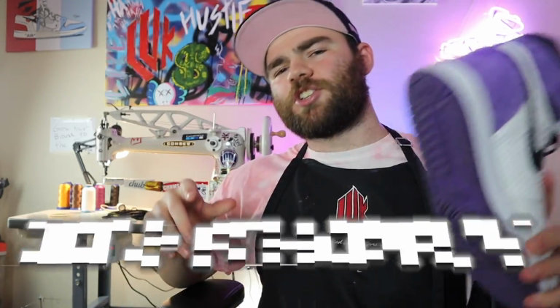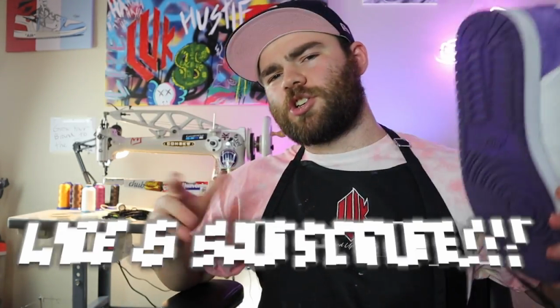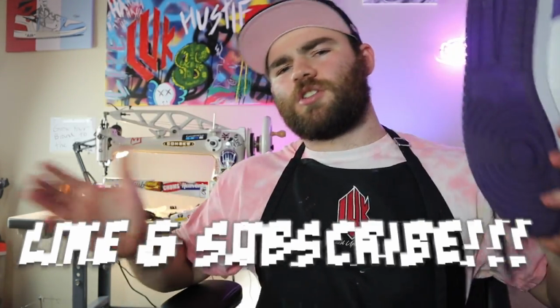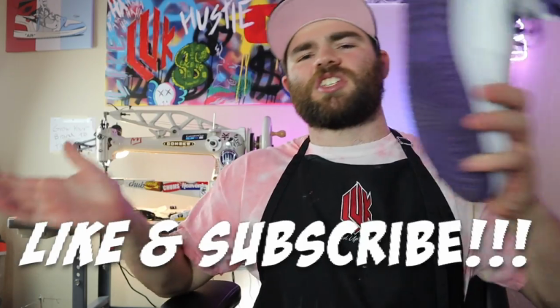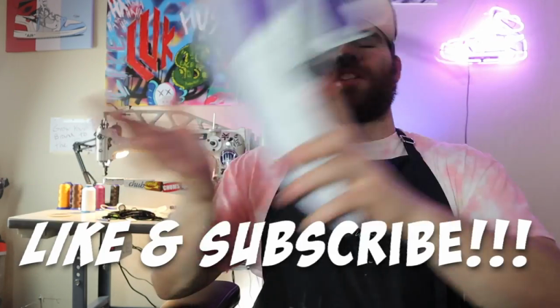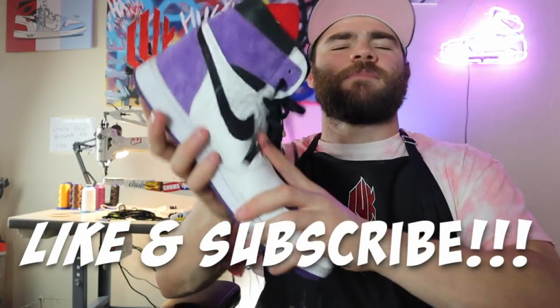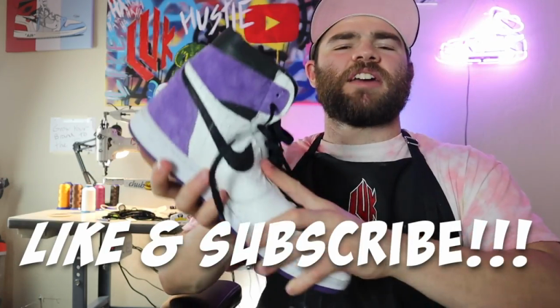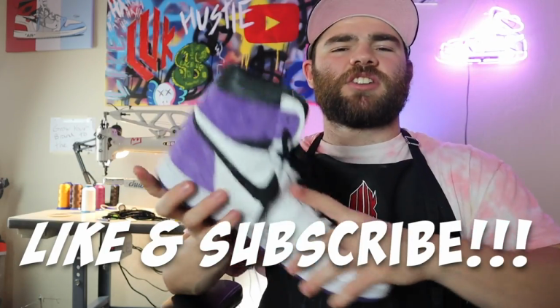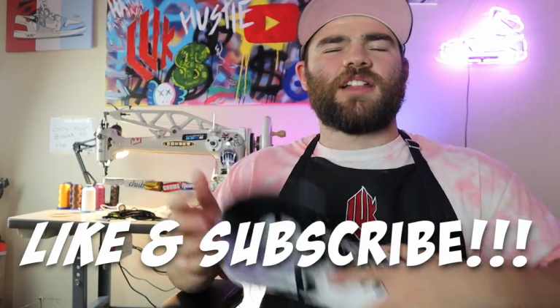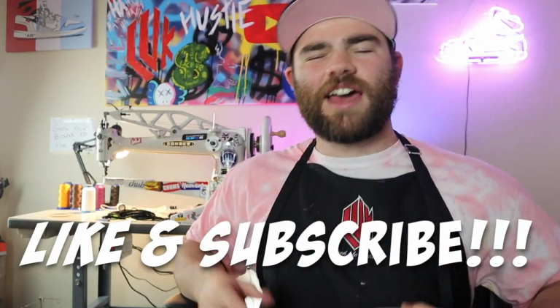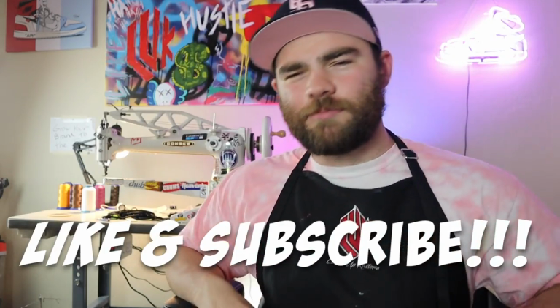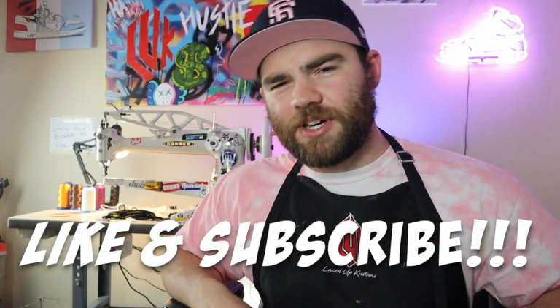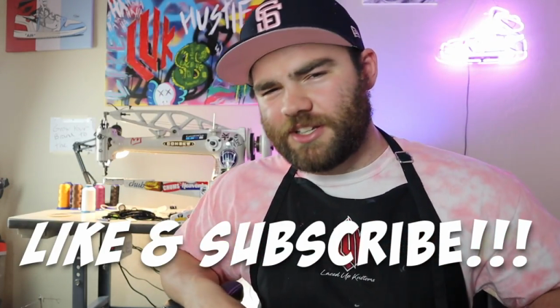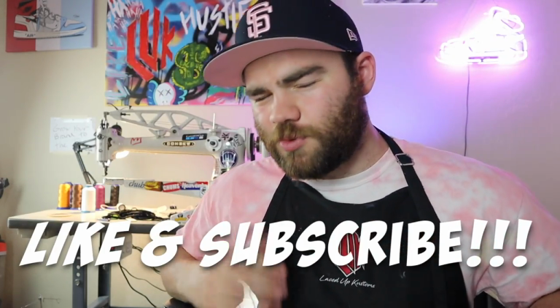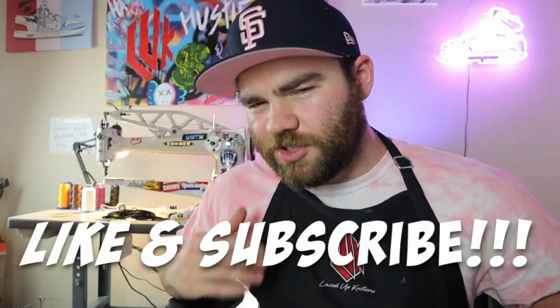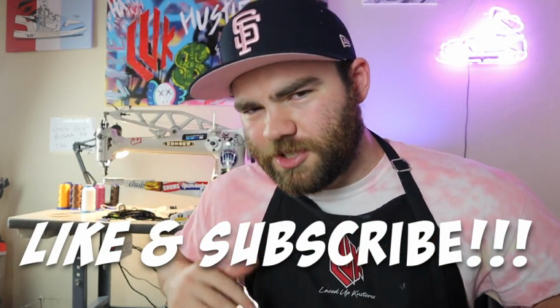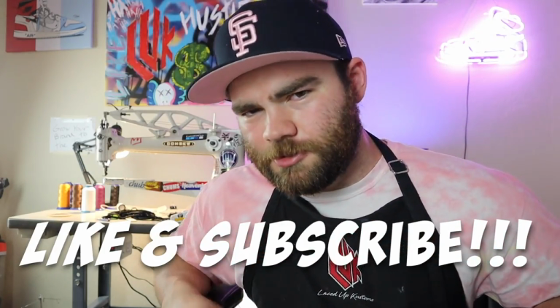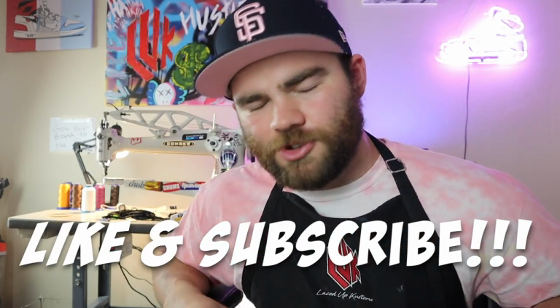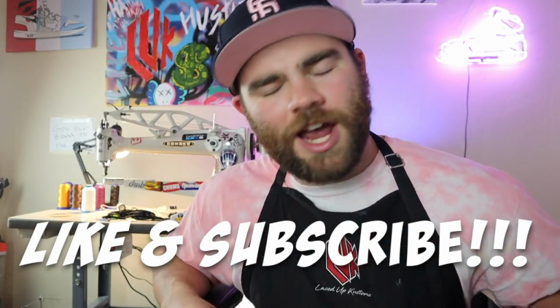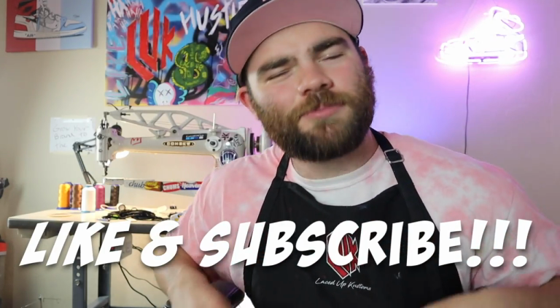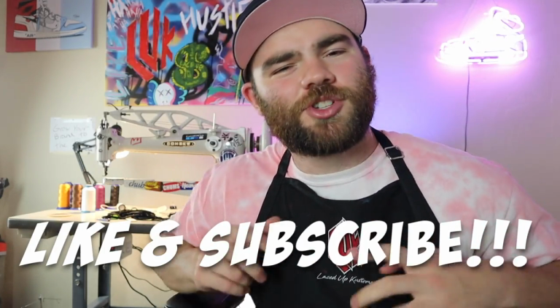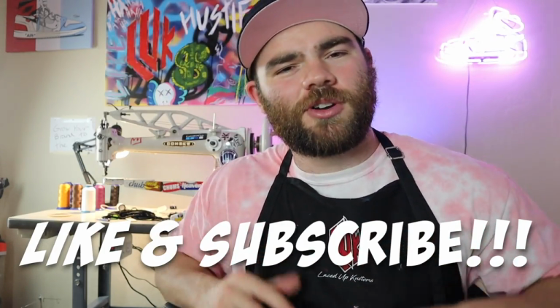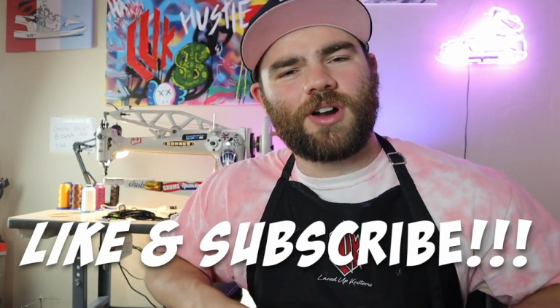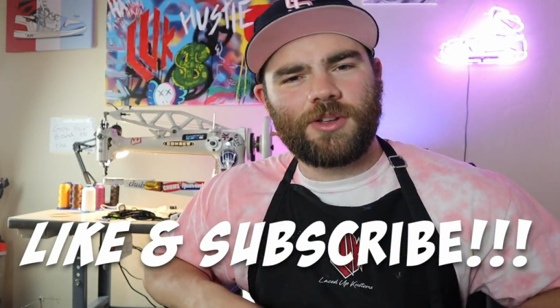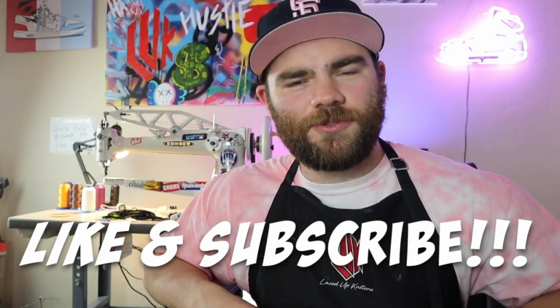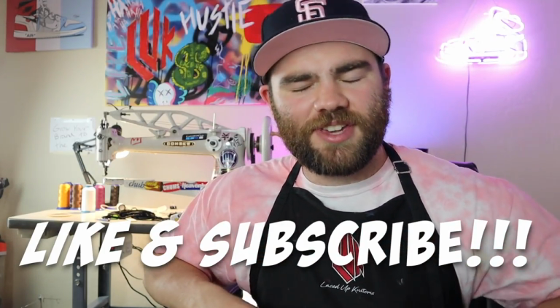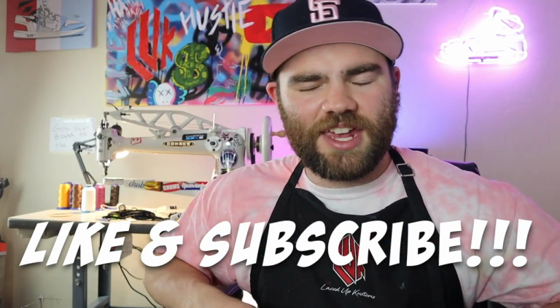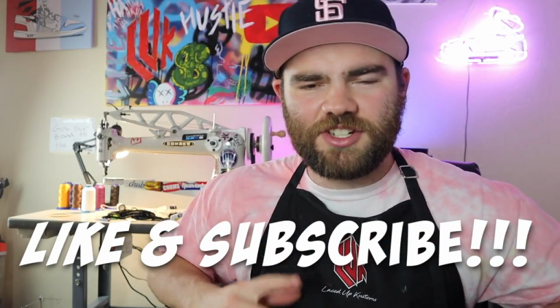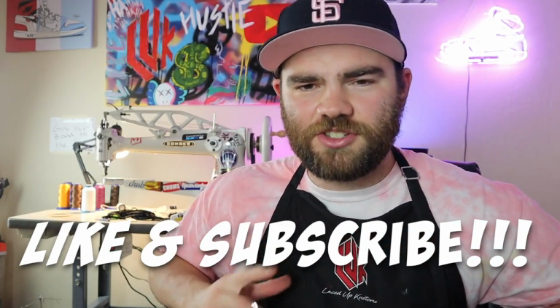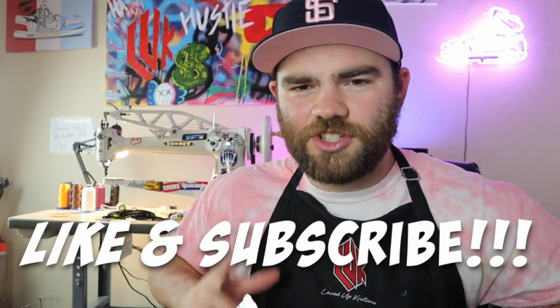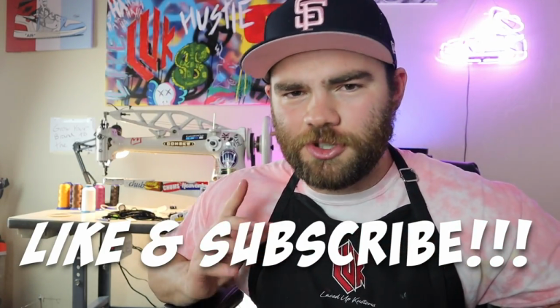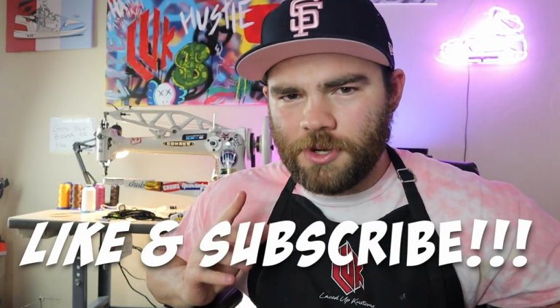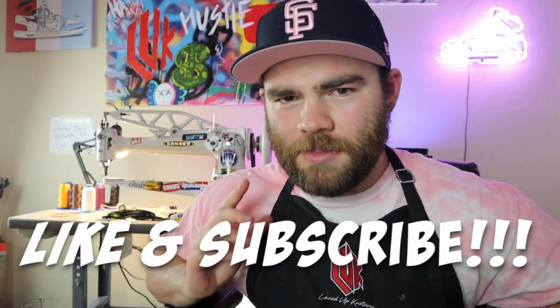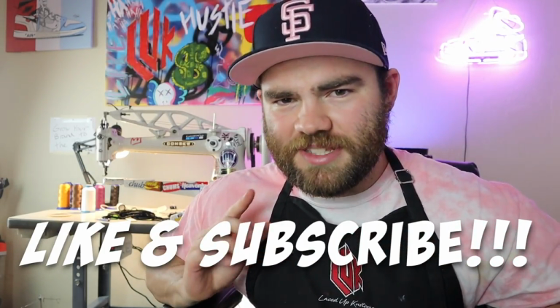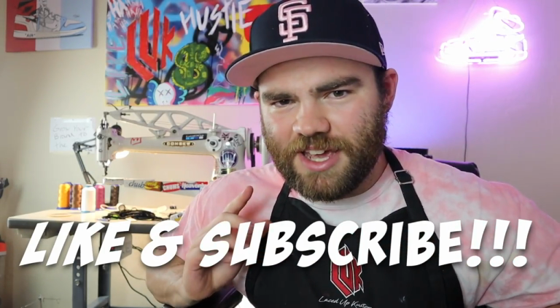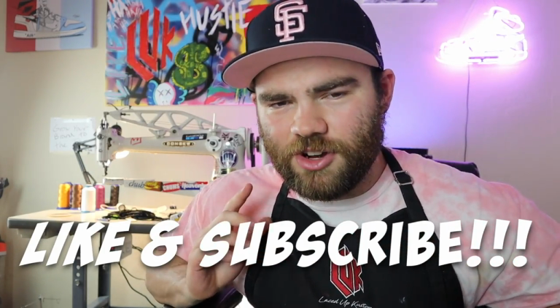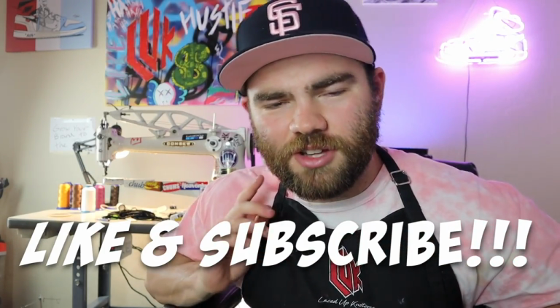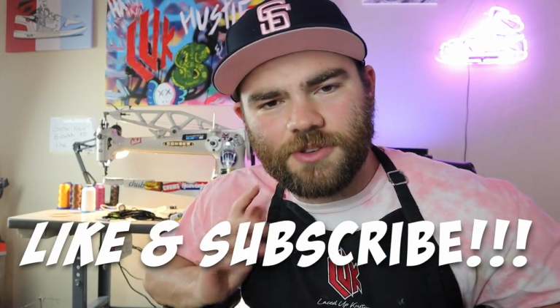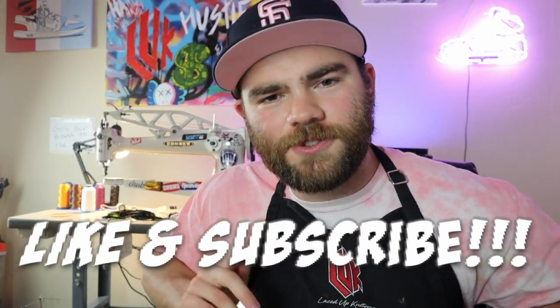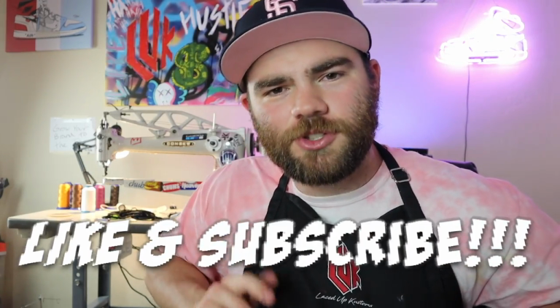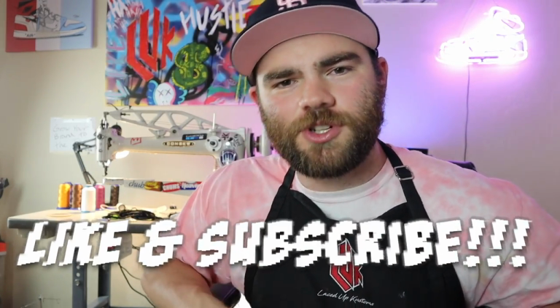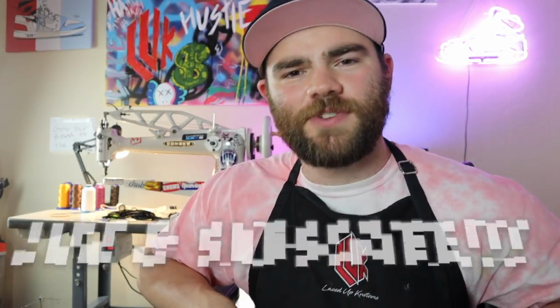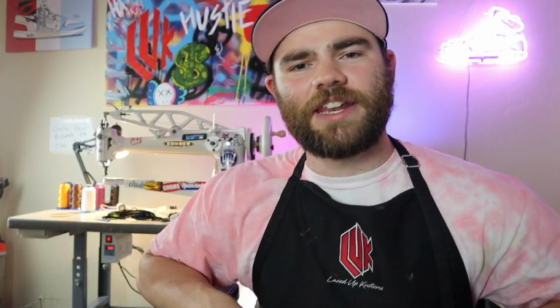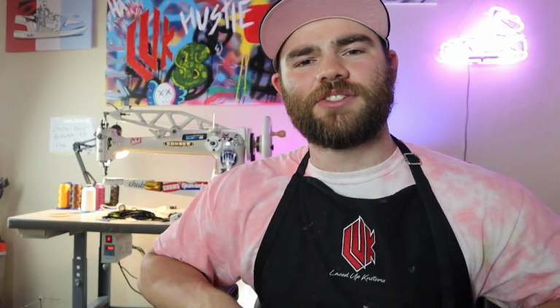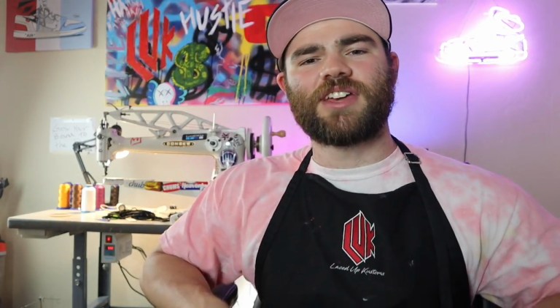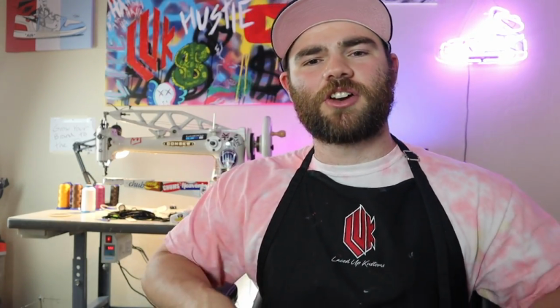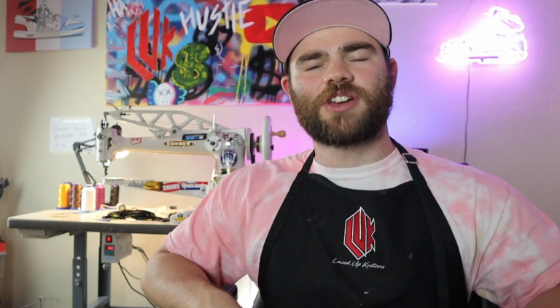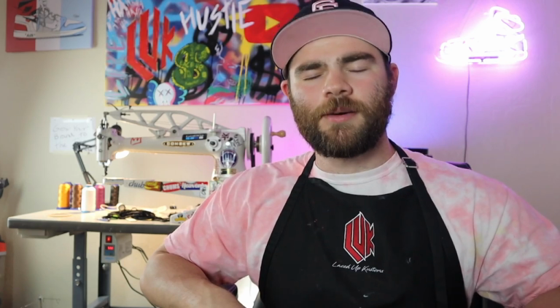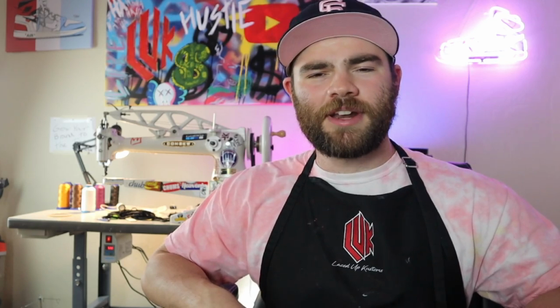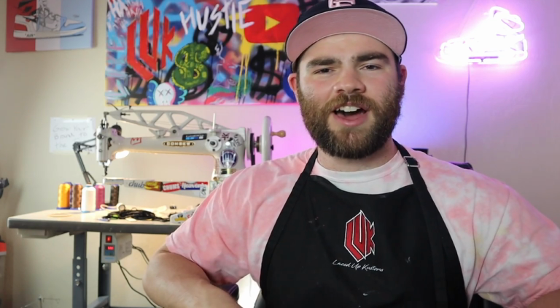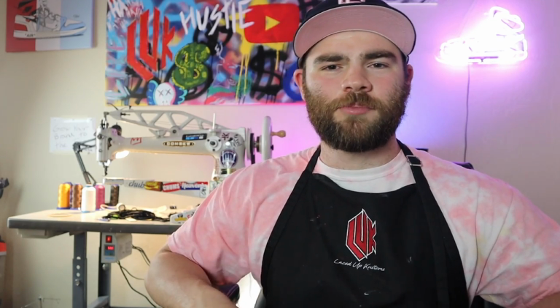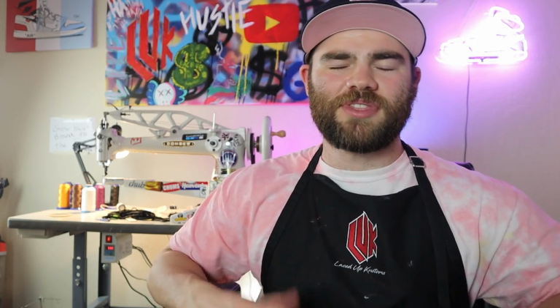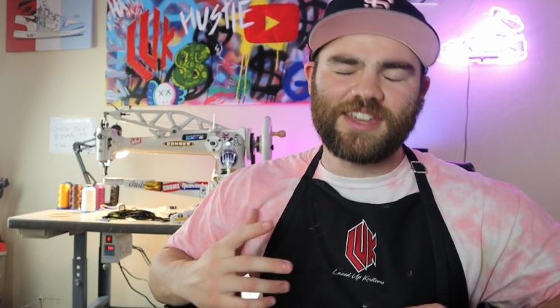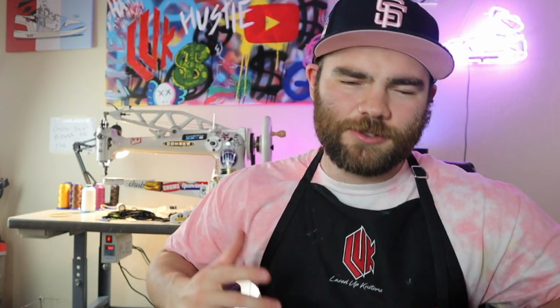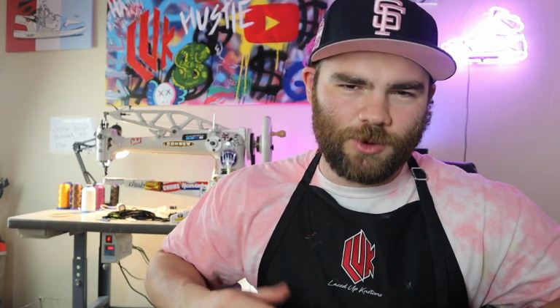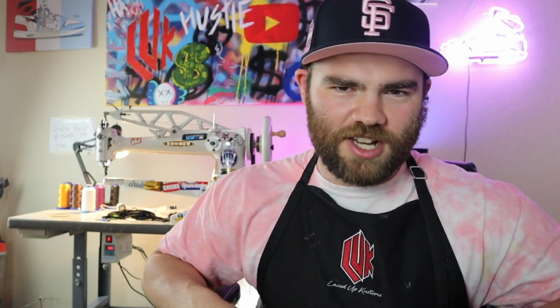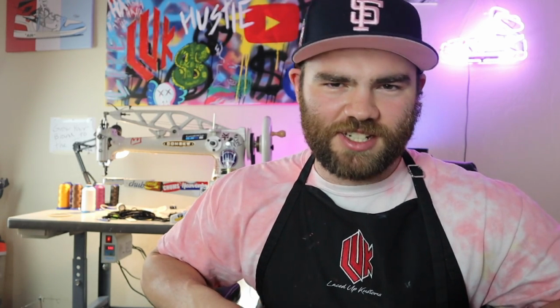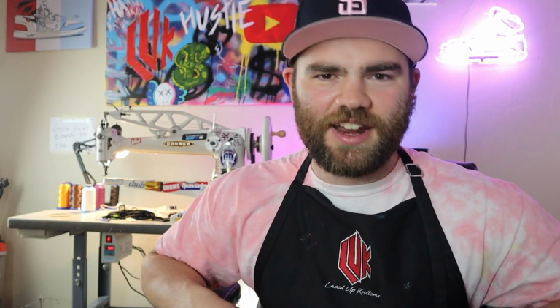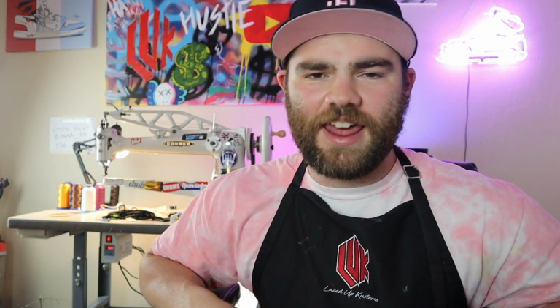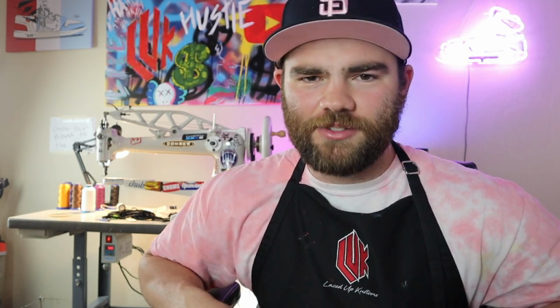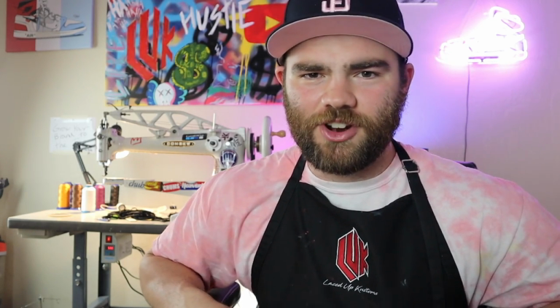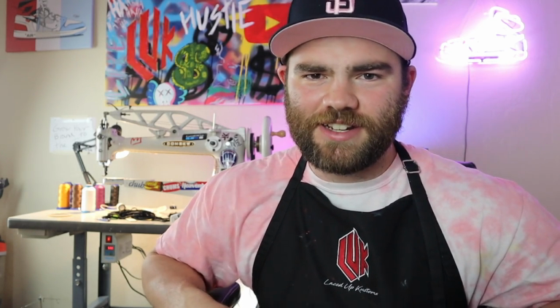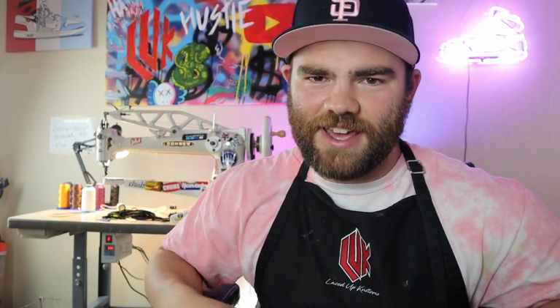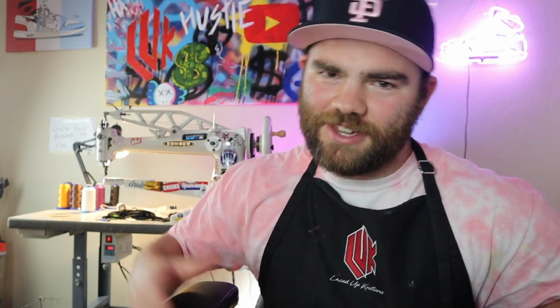Make sure to smash that like button and subscribe. Turn on notifications — you don't want to miss out on future videos. Thanks for watching and have a great day.